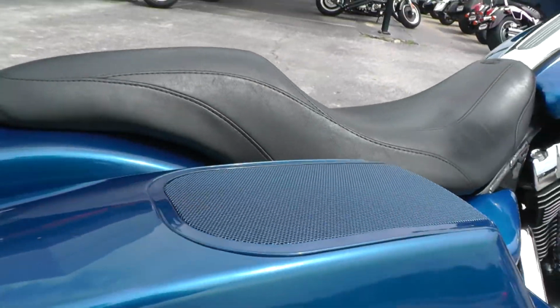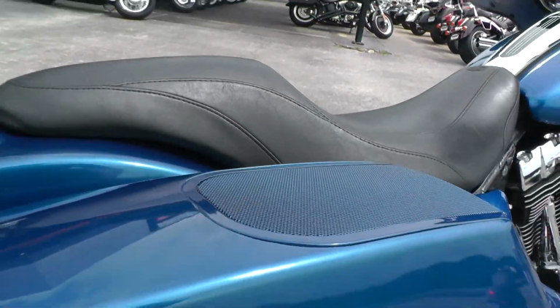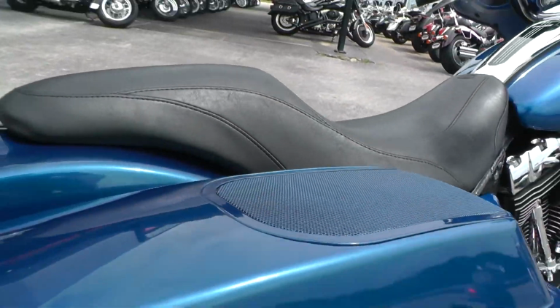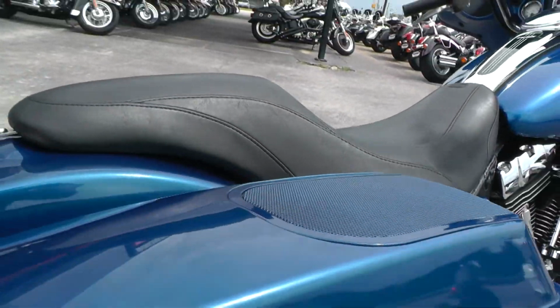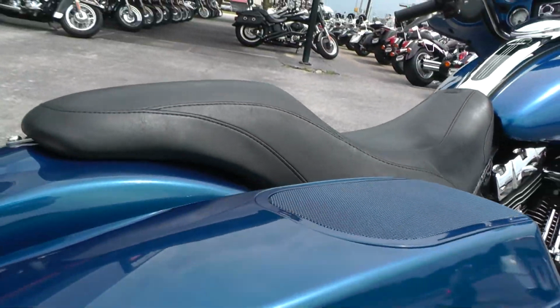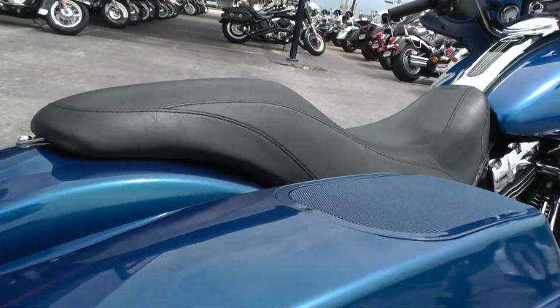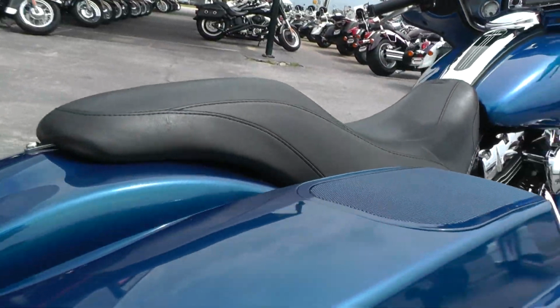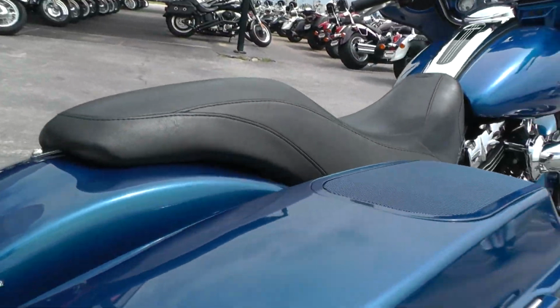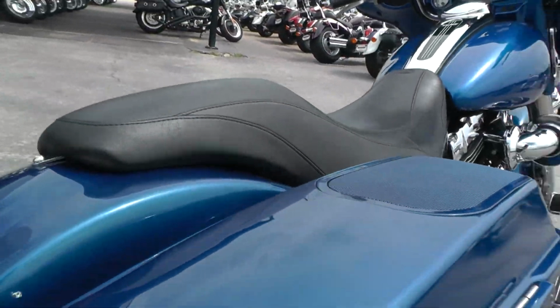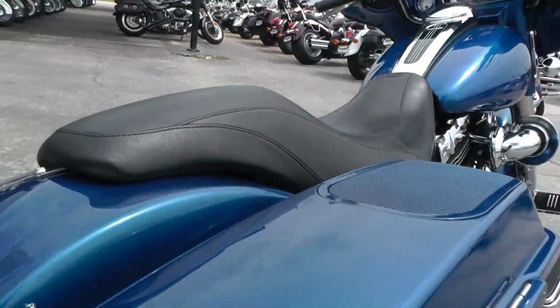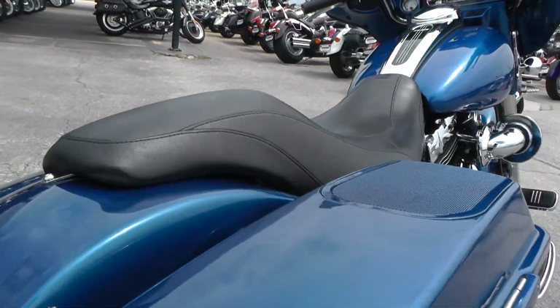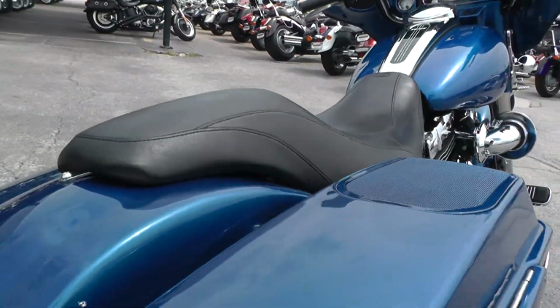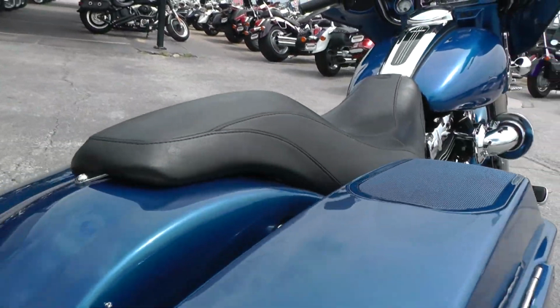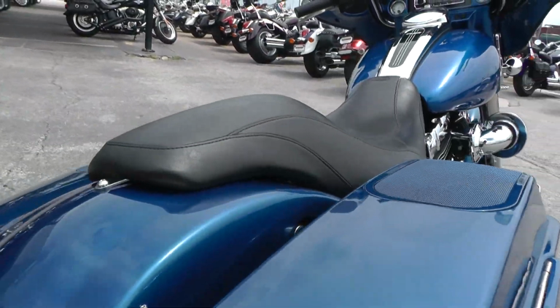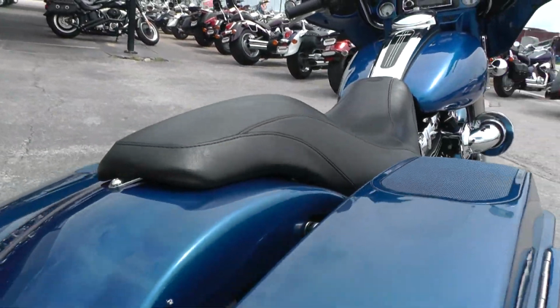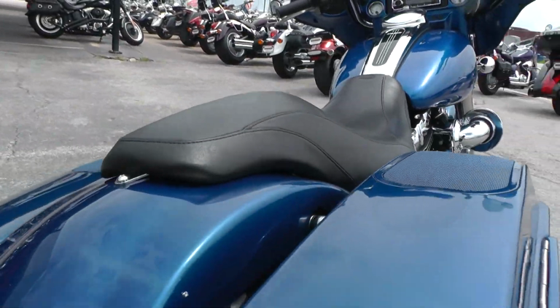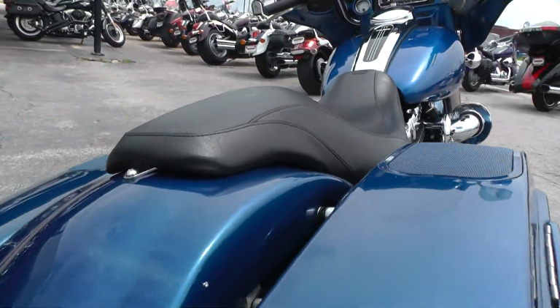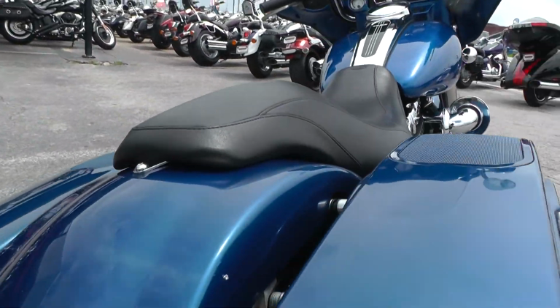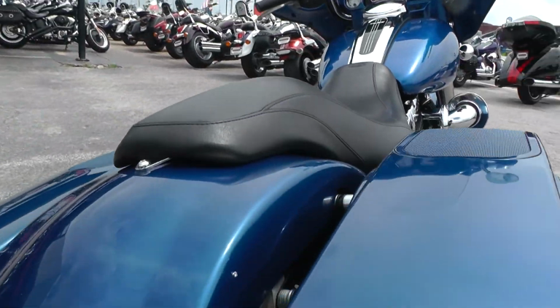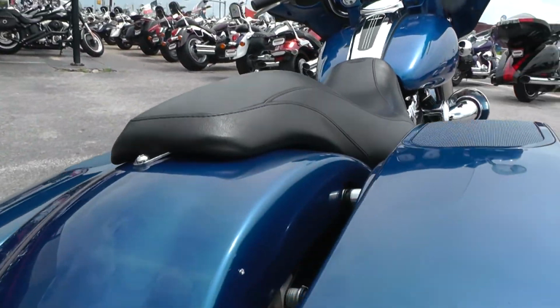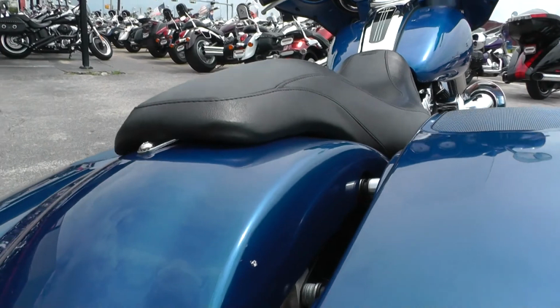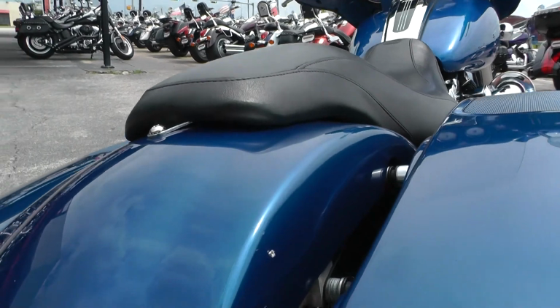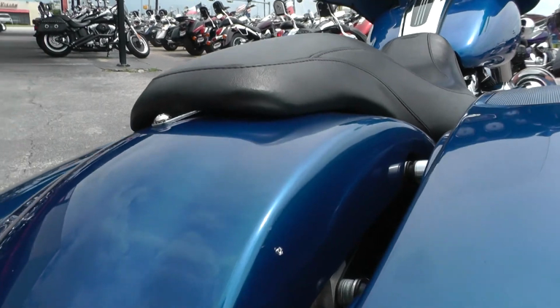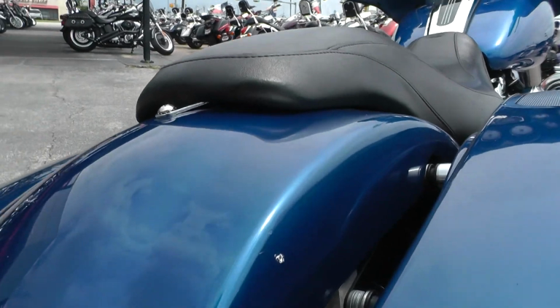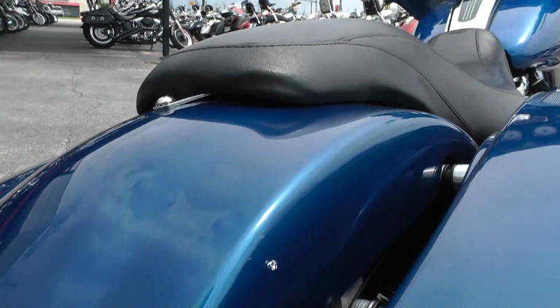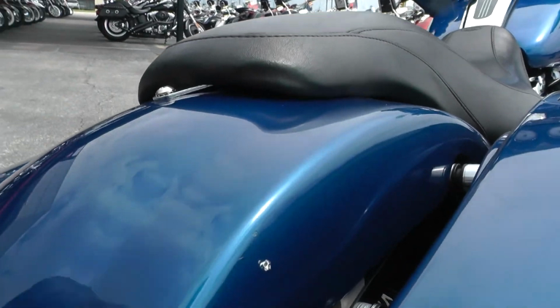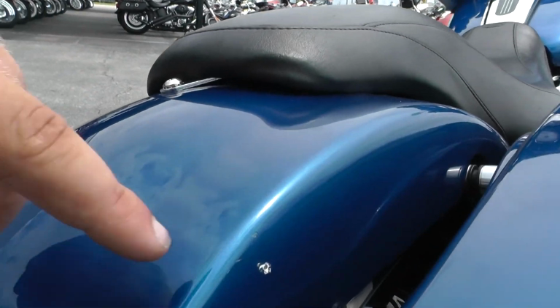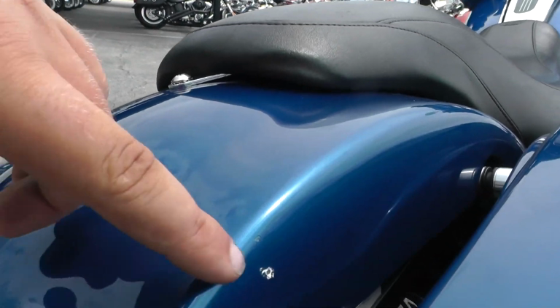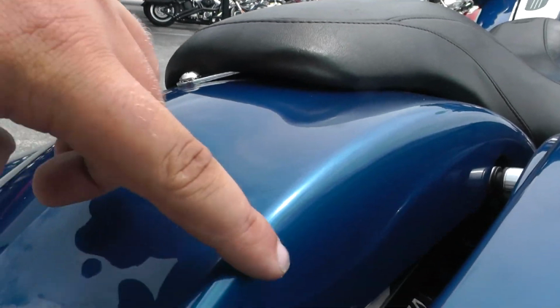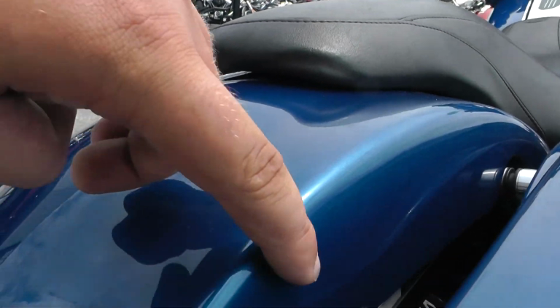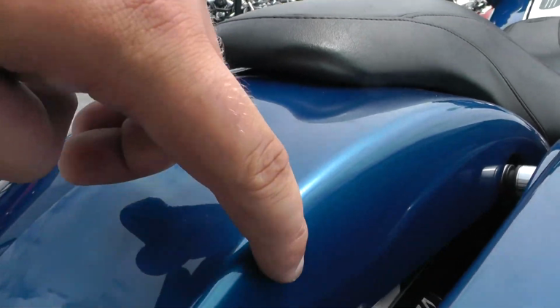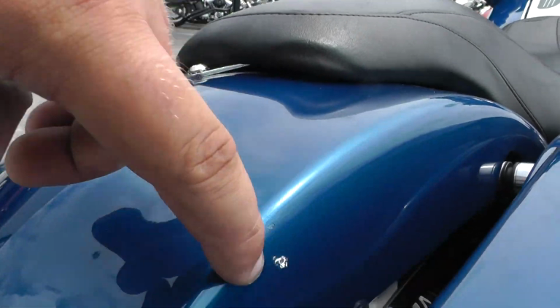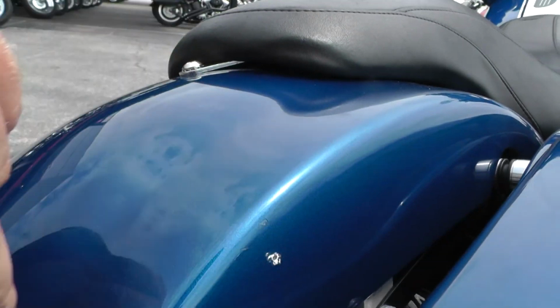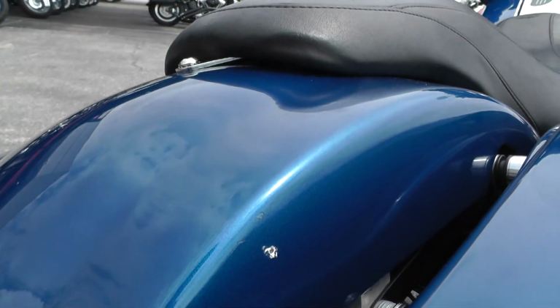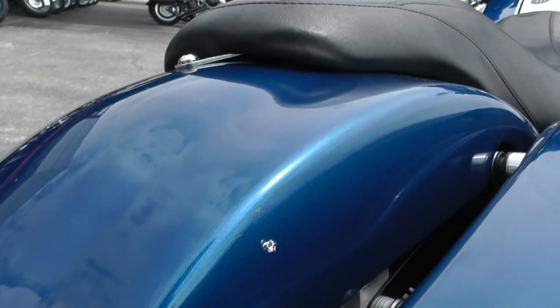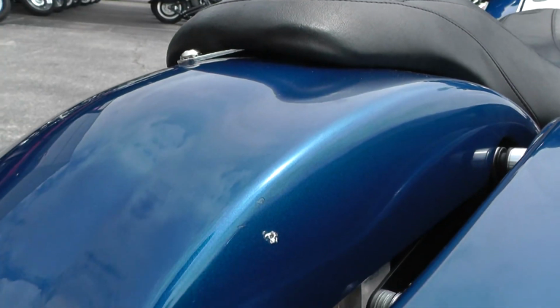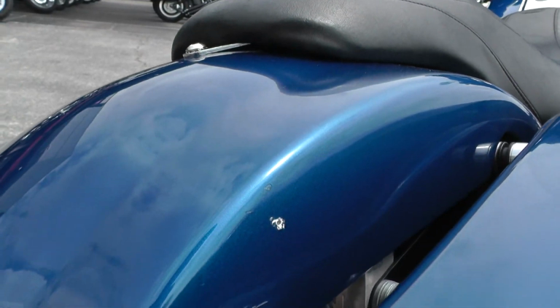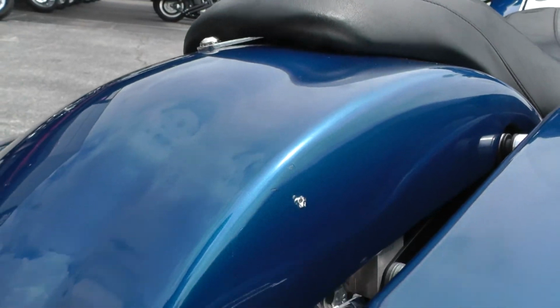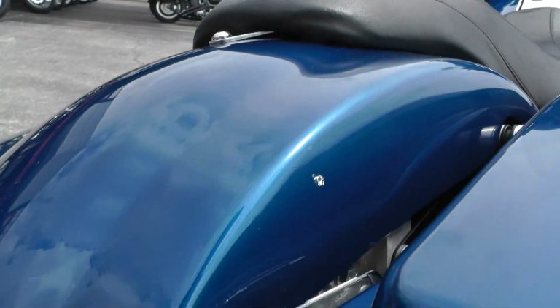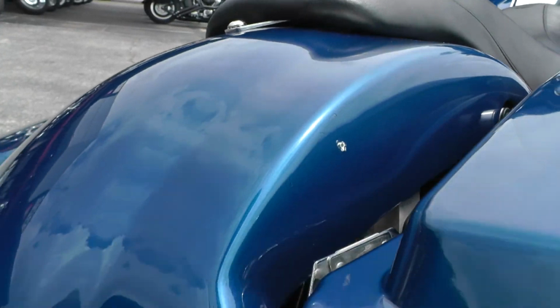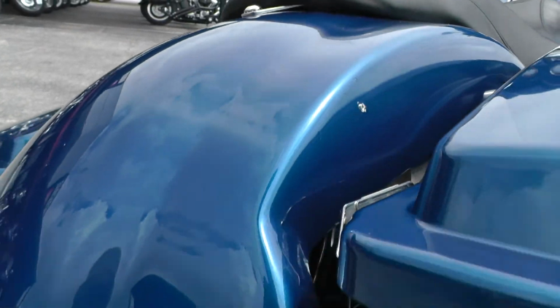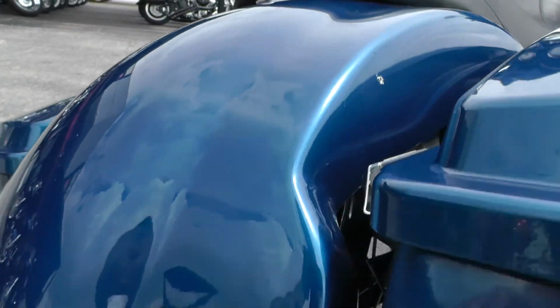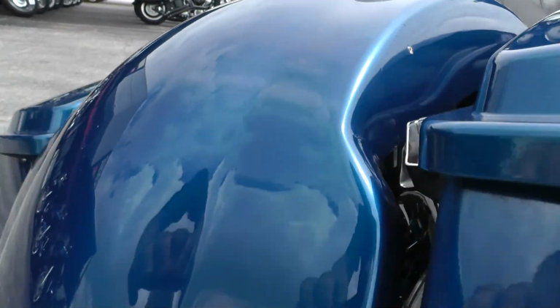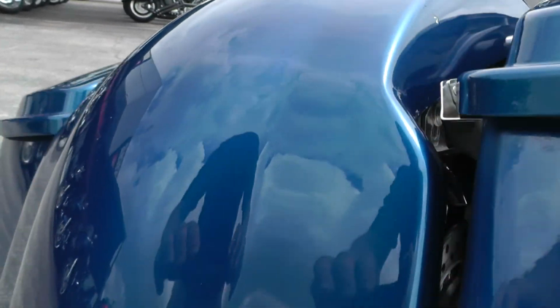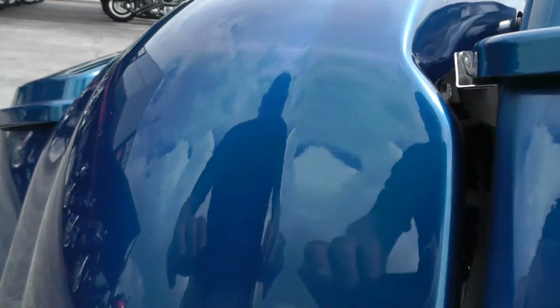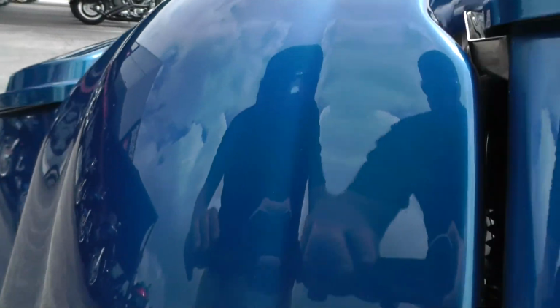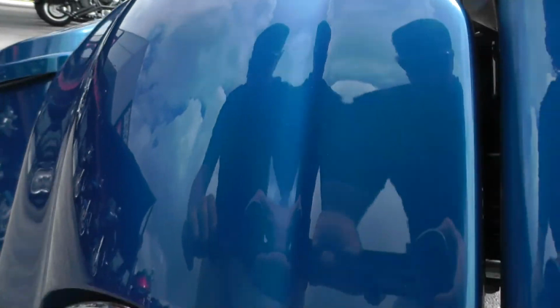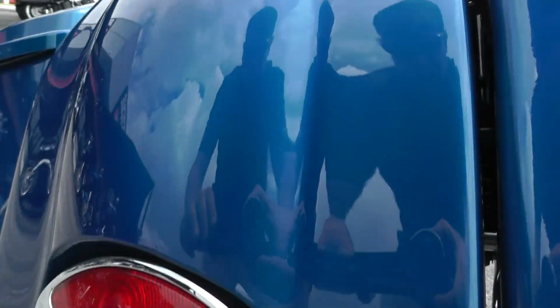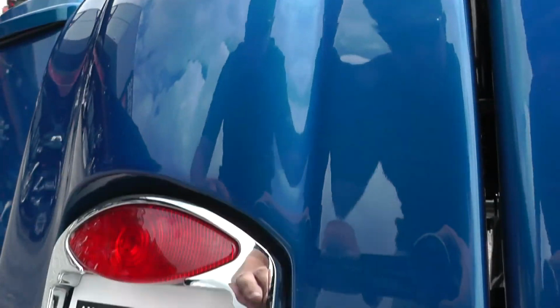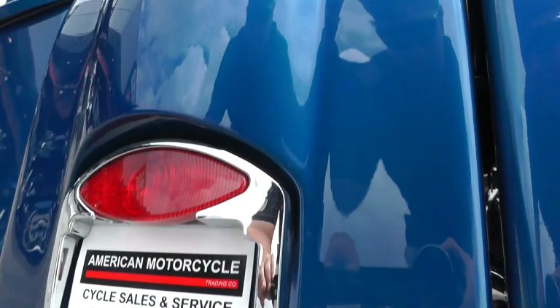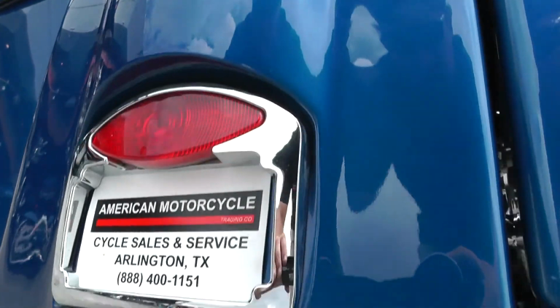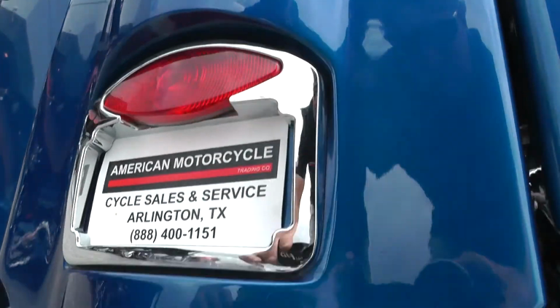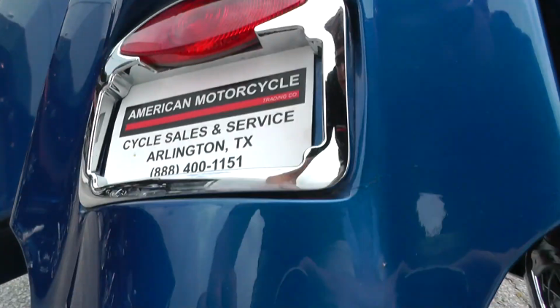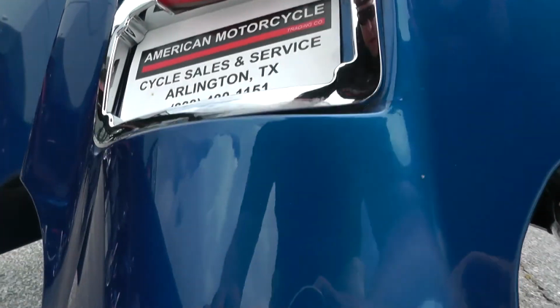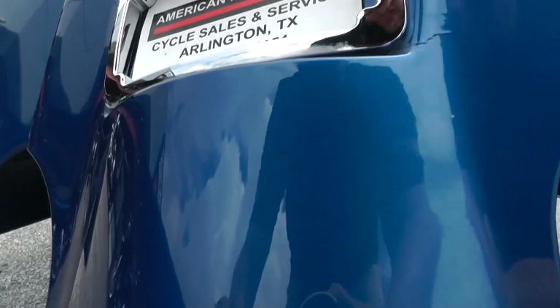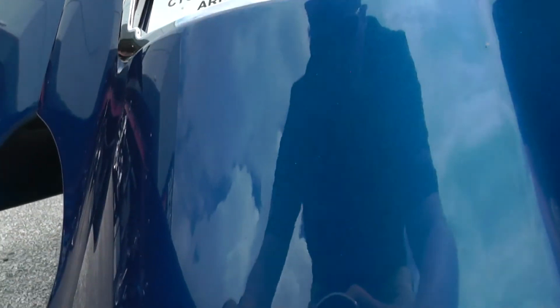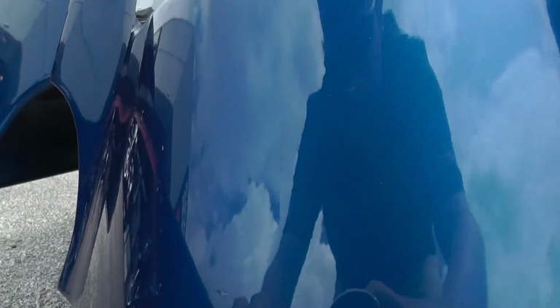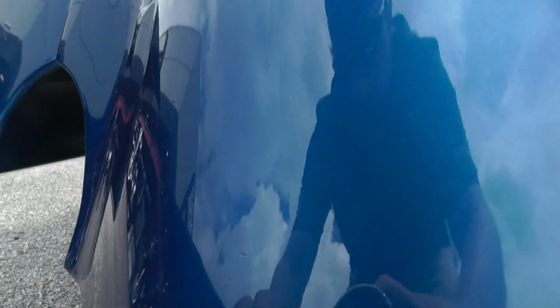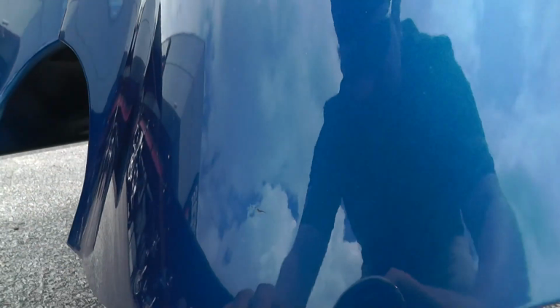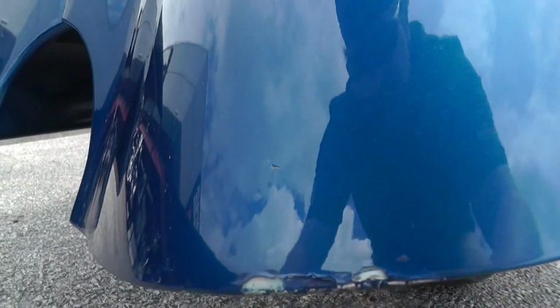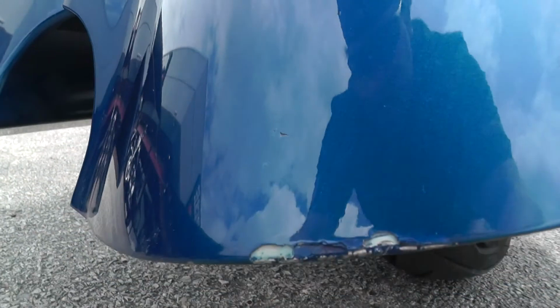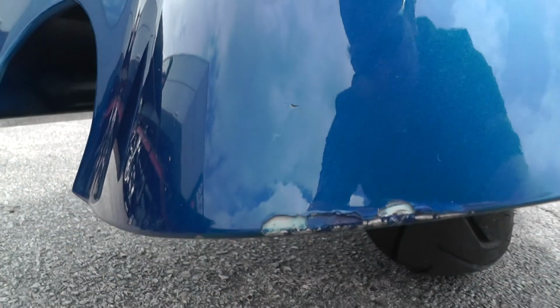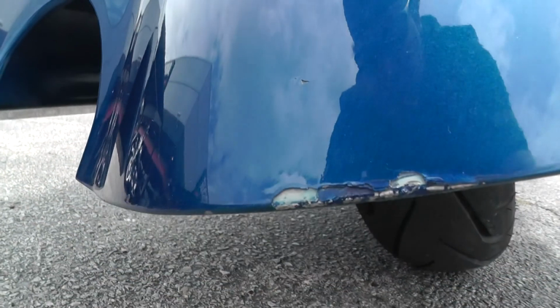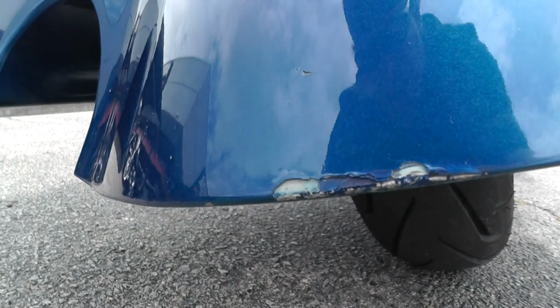This bike's got an upgraded stereo system. There's also a rock chip right here on this rear fender and also down here.